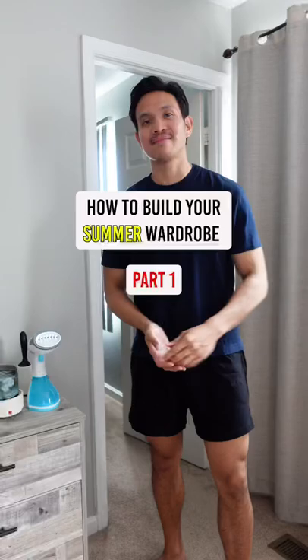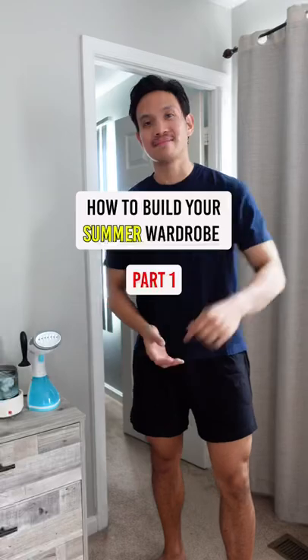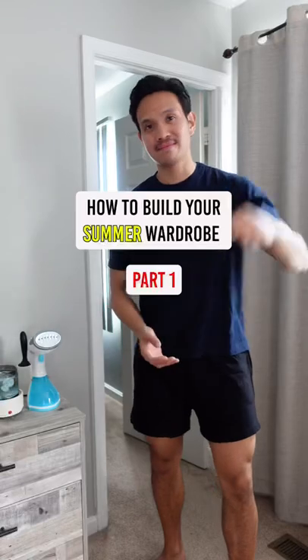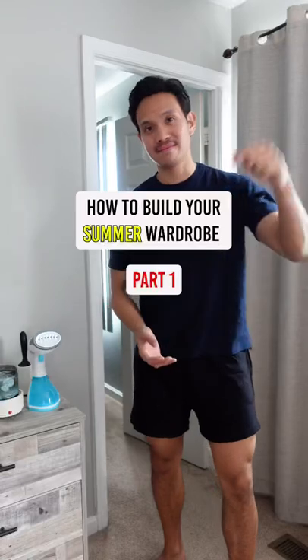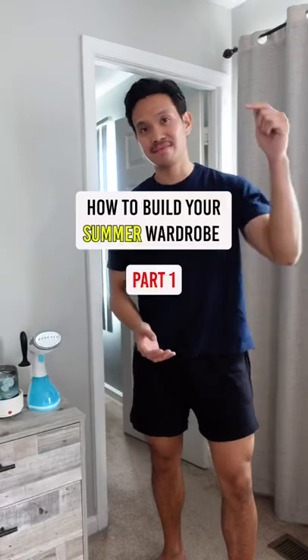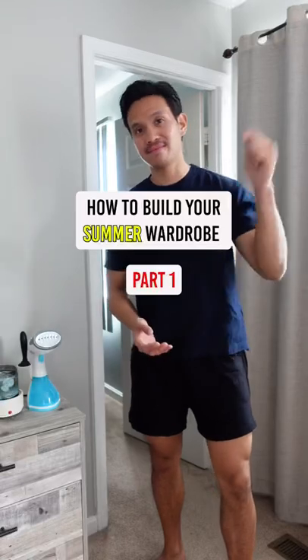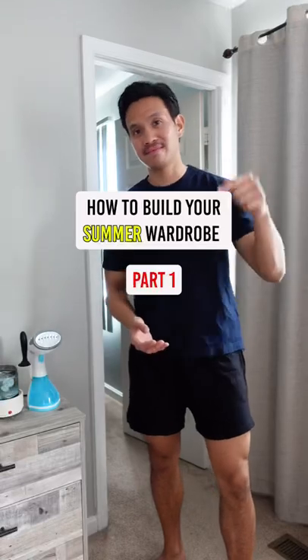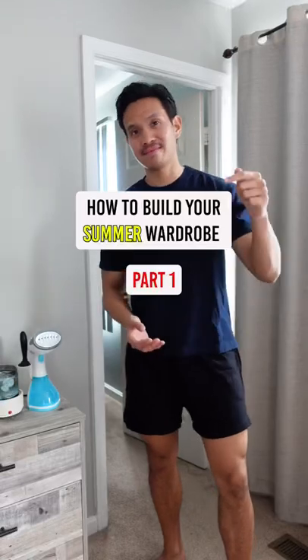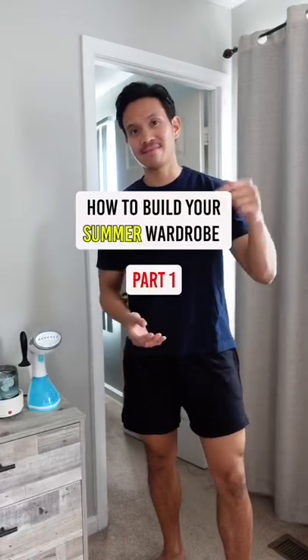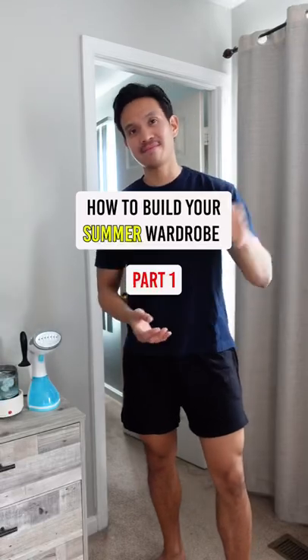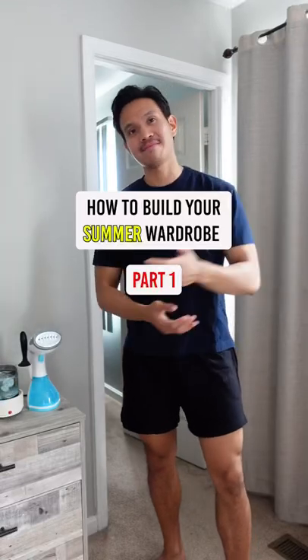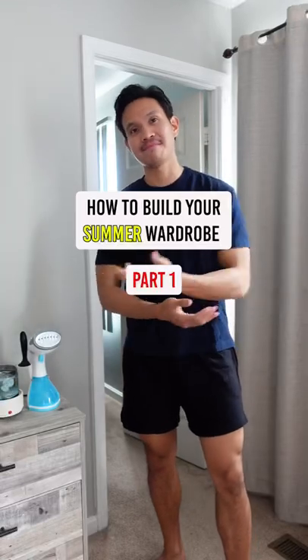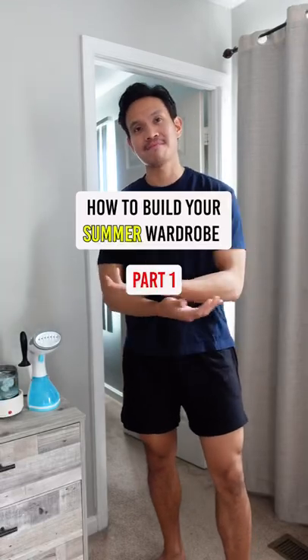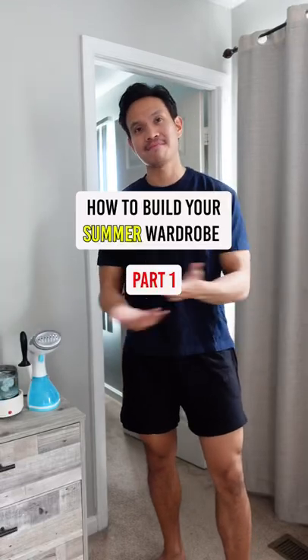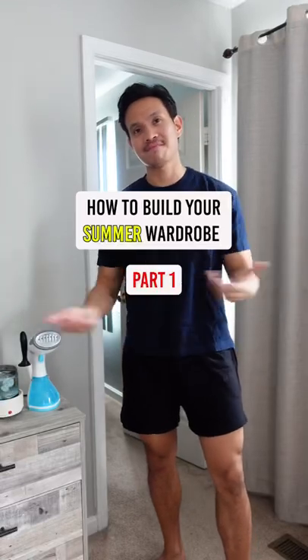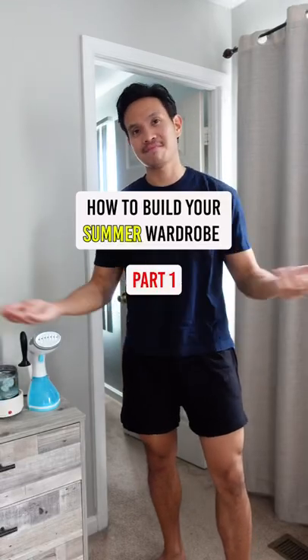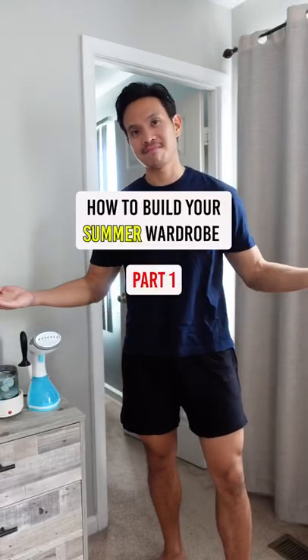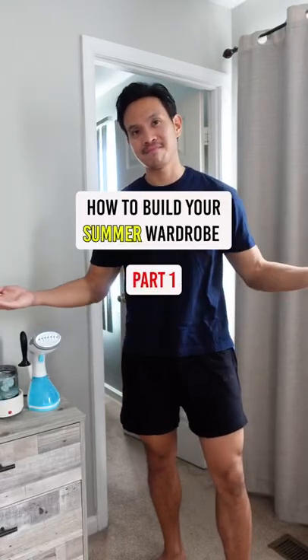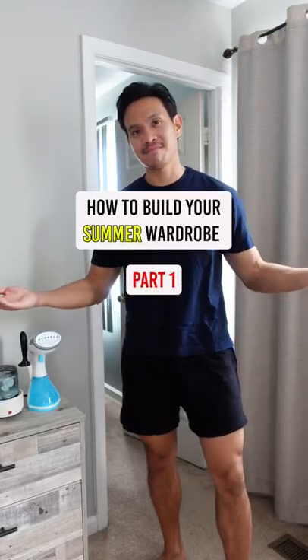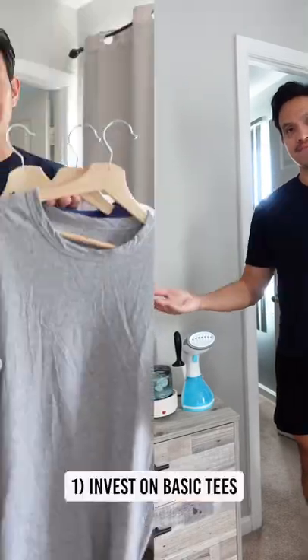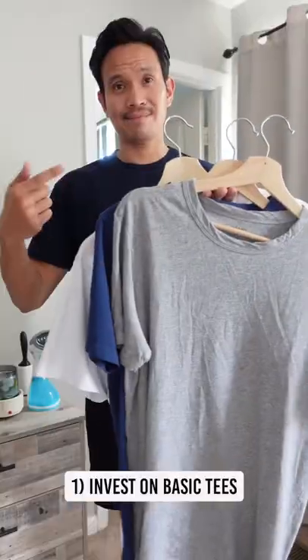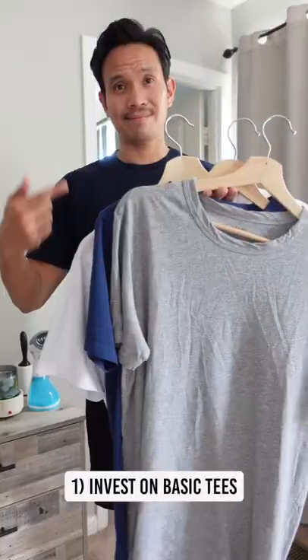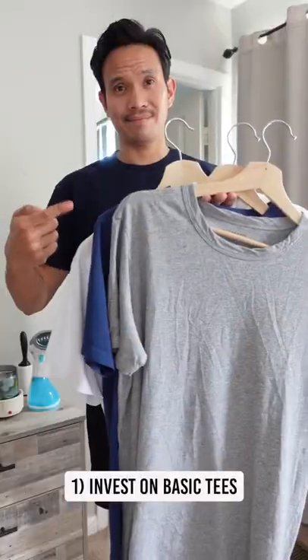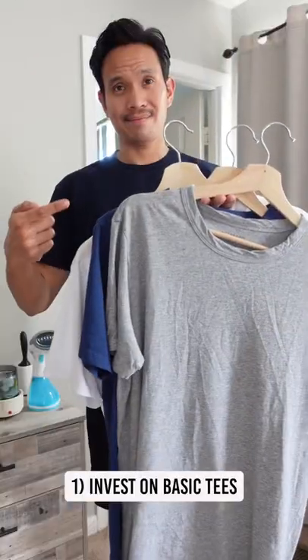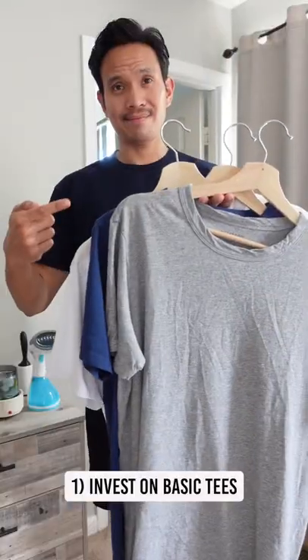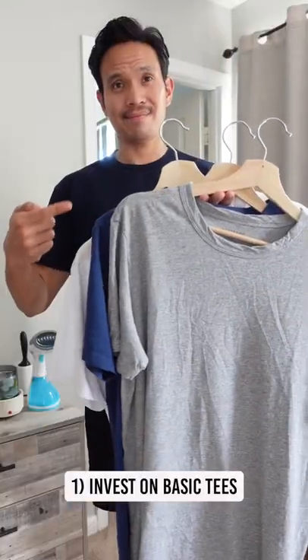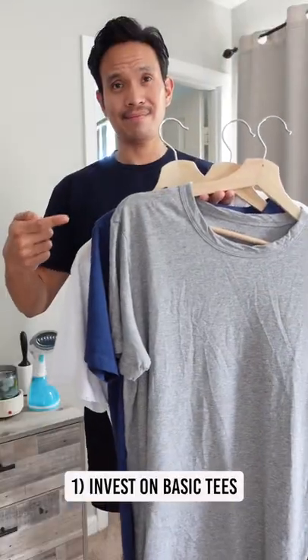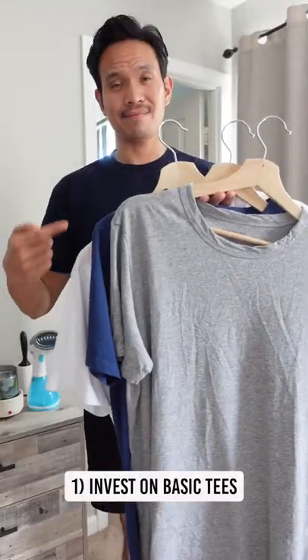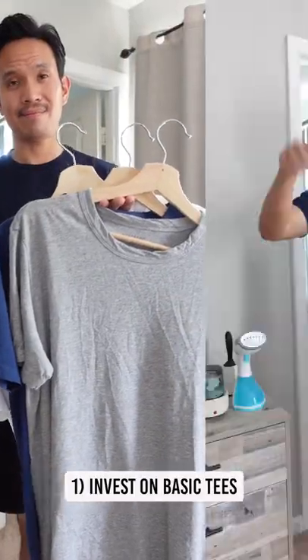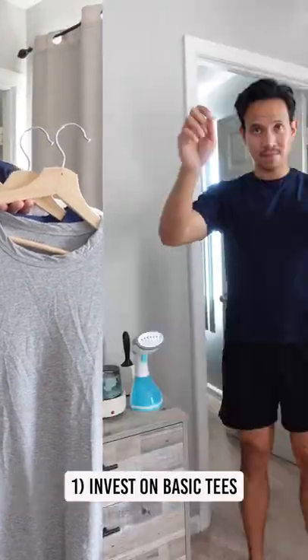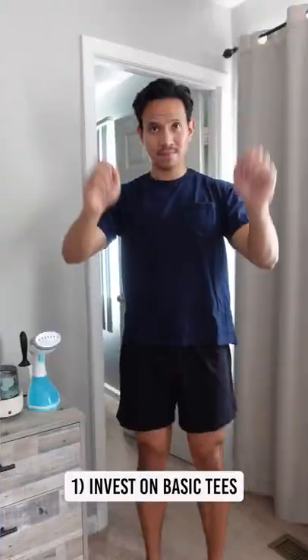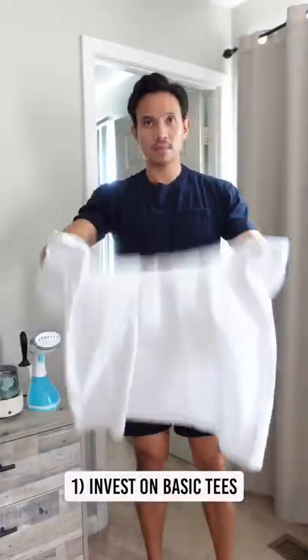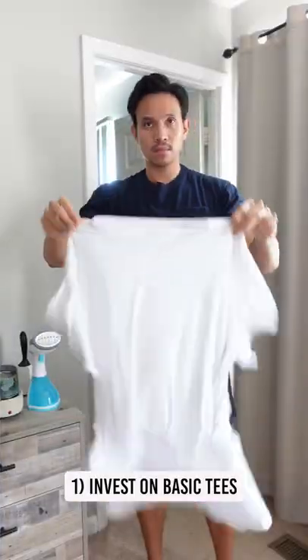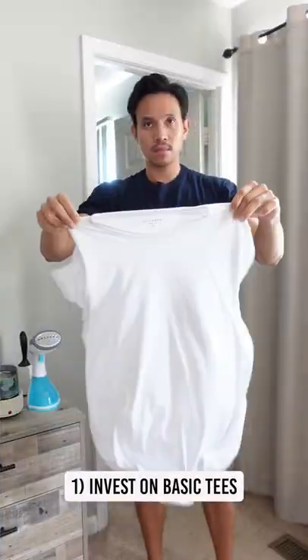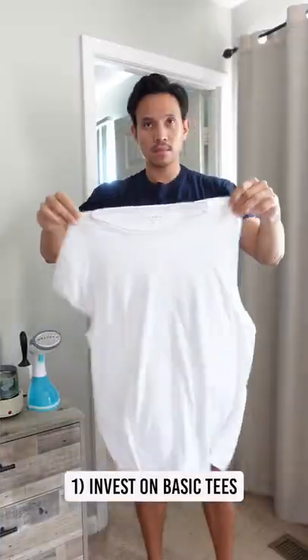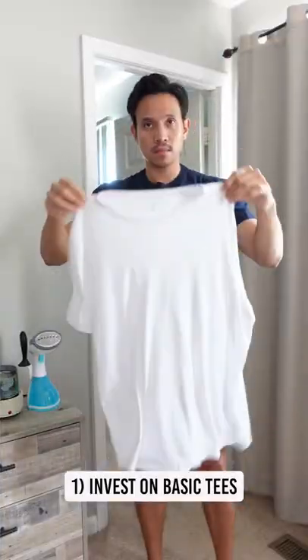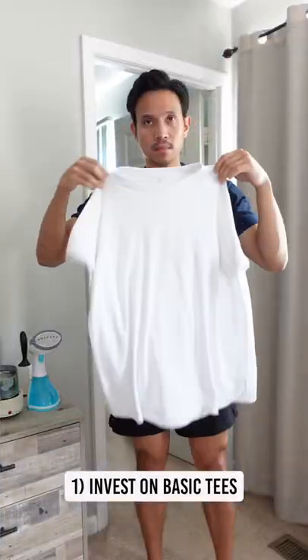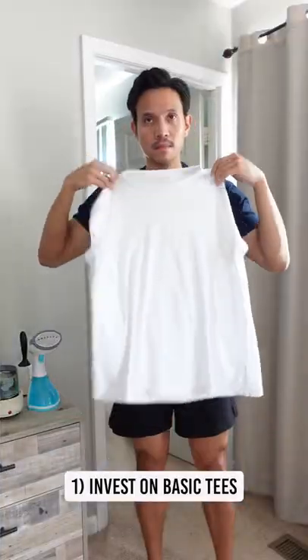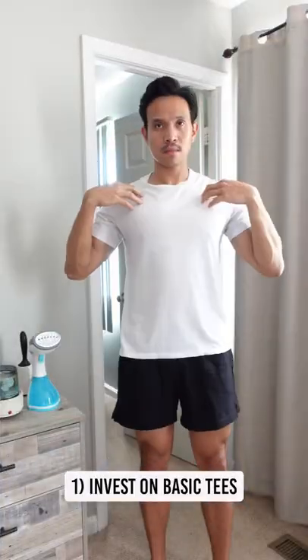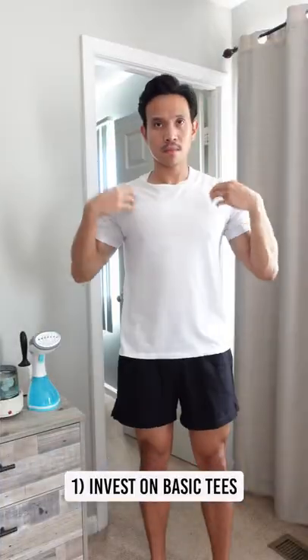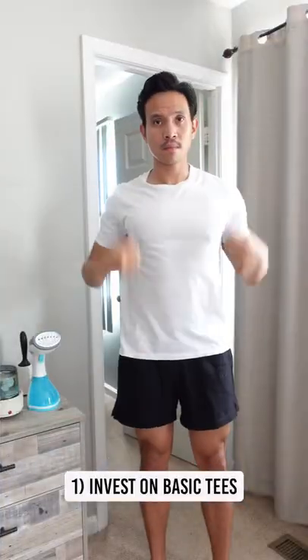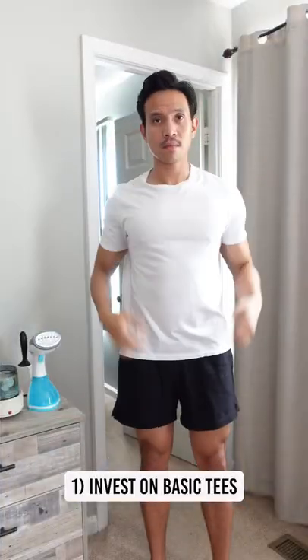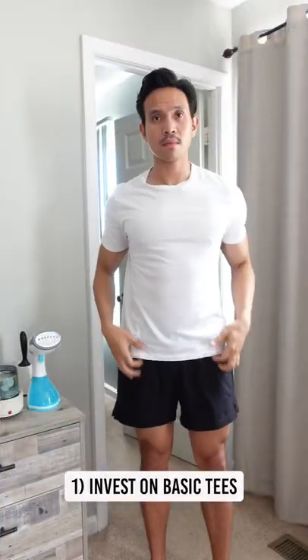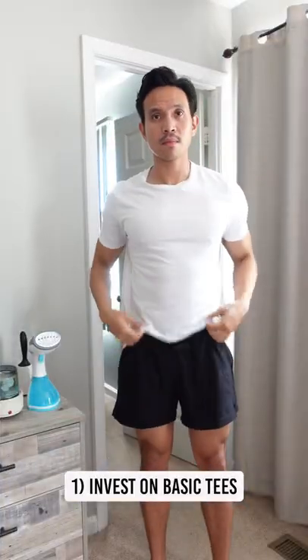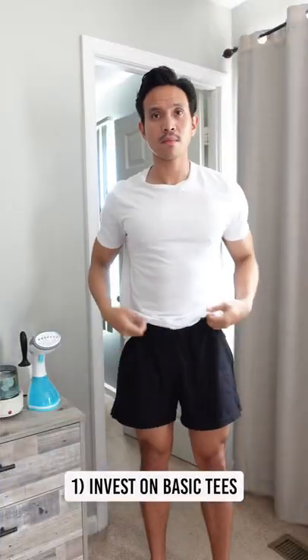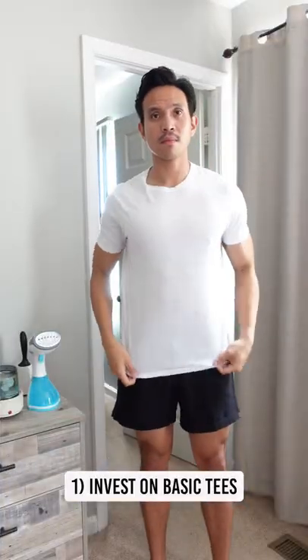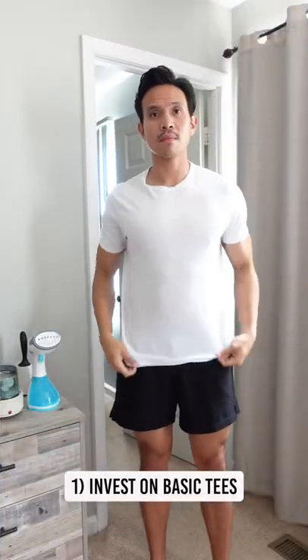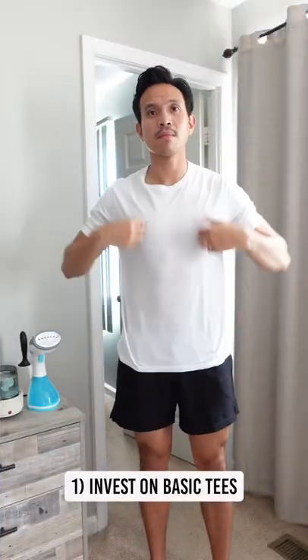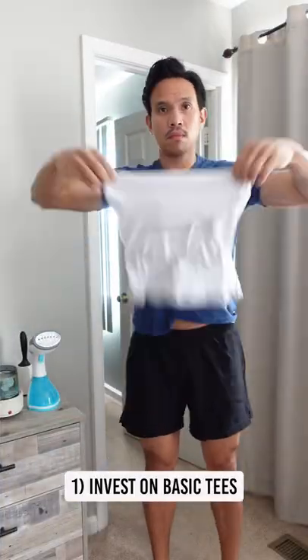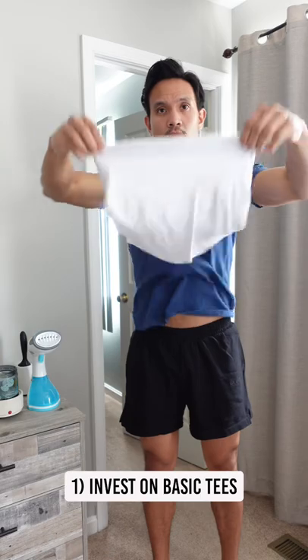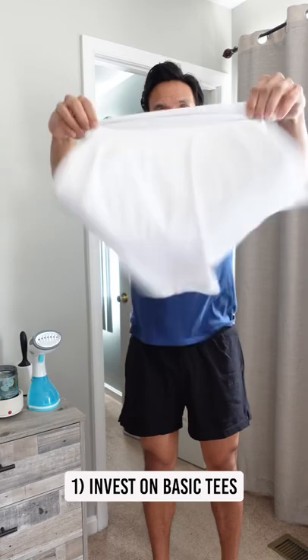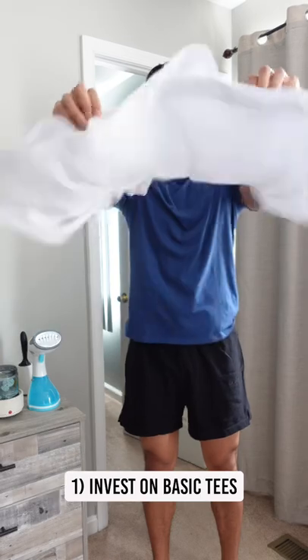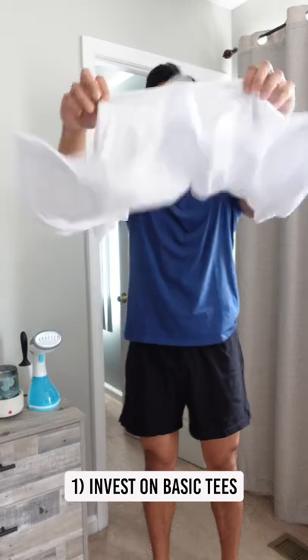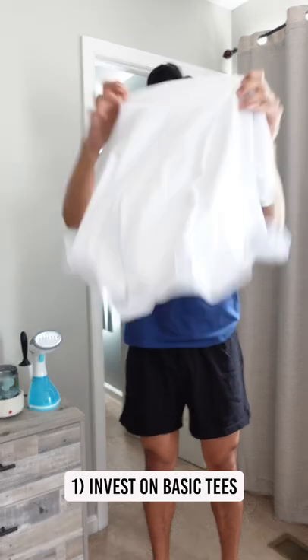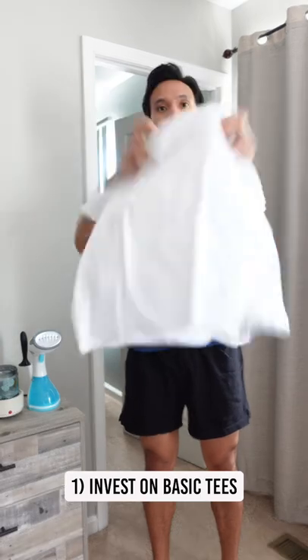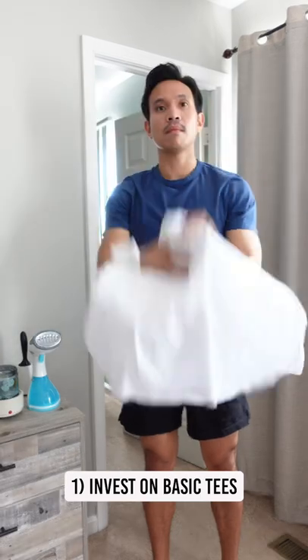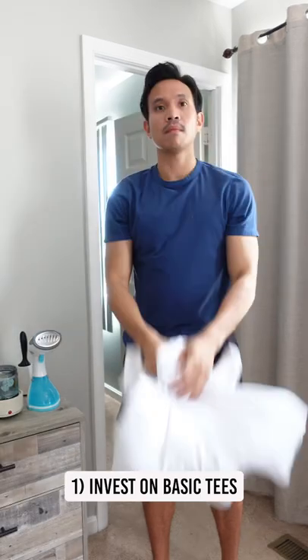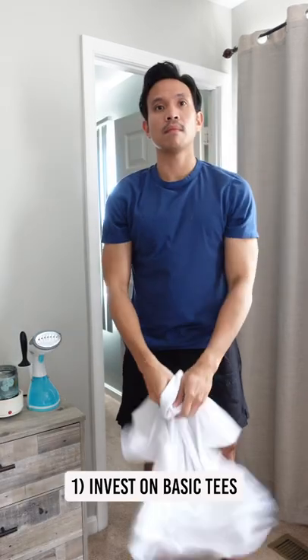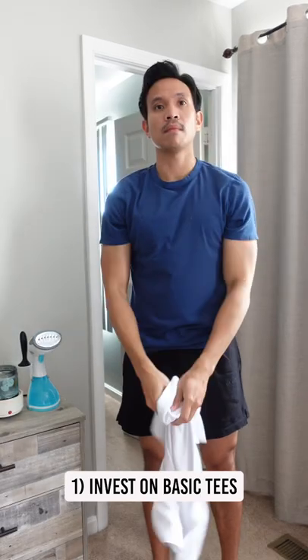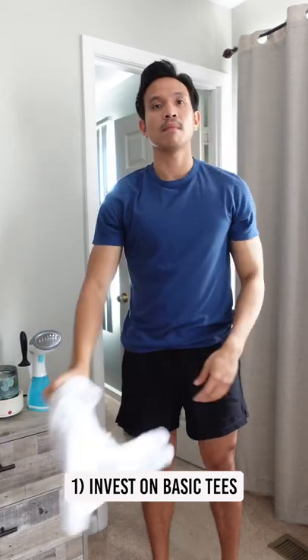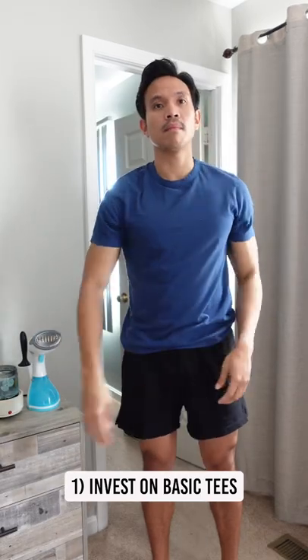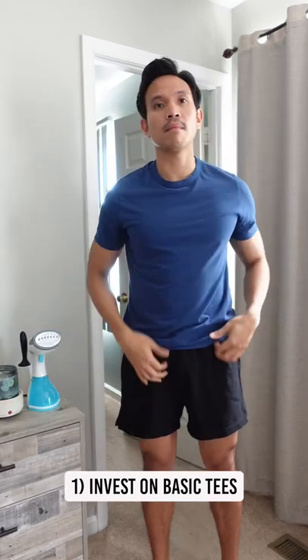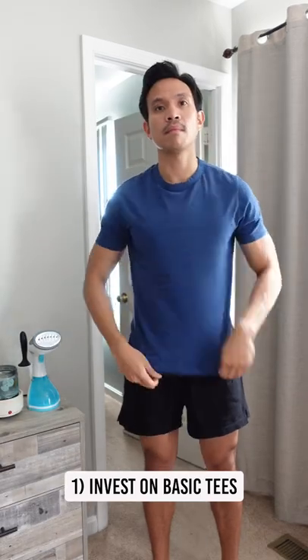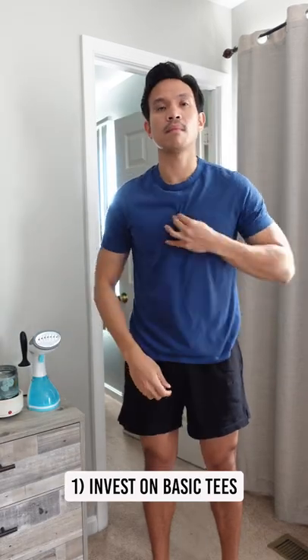Here's how to build your summer wardrobe, part 1. First, you need to invest in some basic tees. Go for safe options like white, navy blue, and grey.